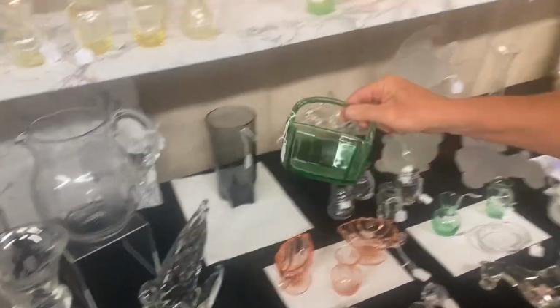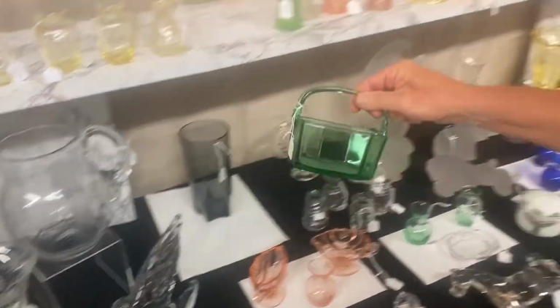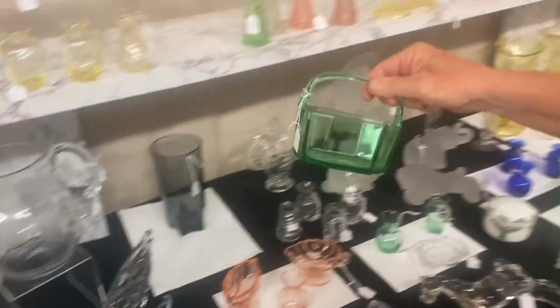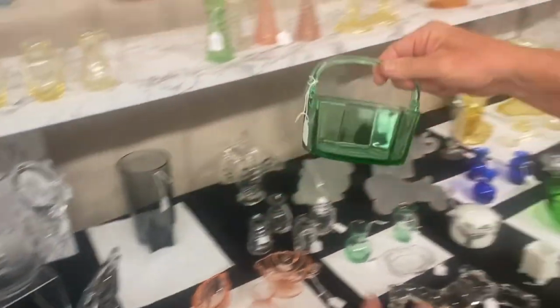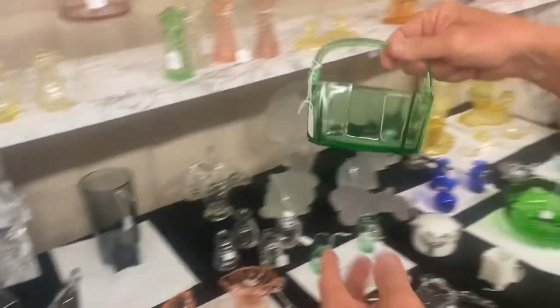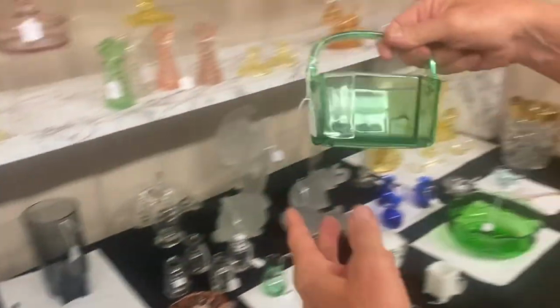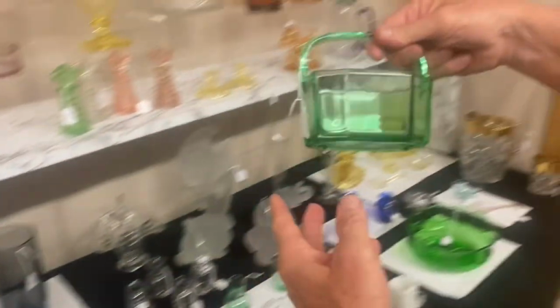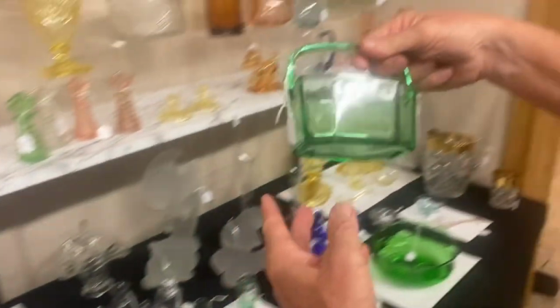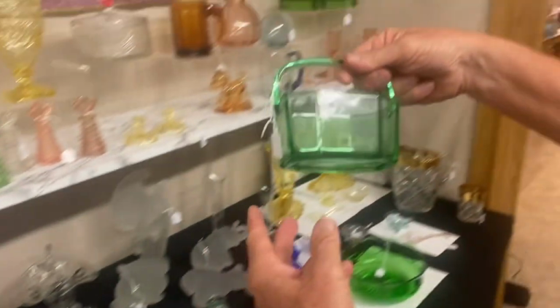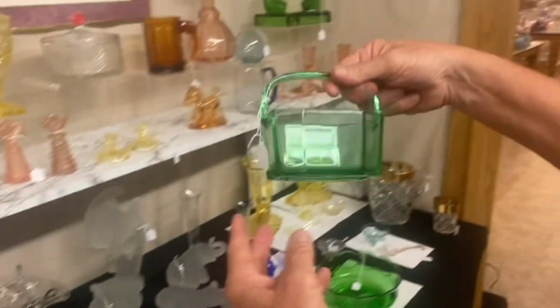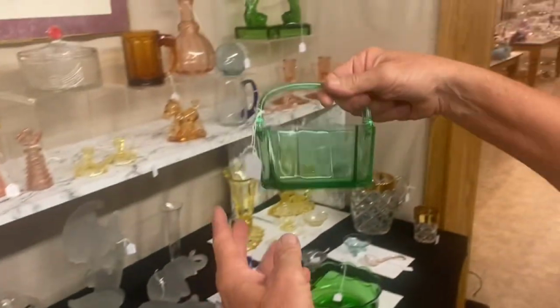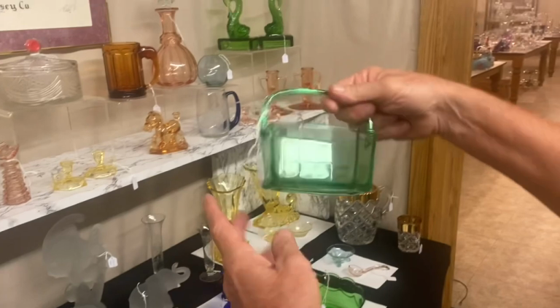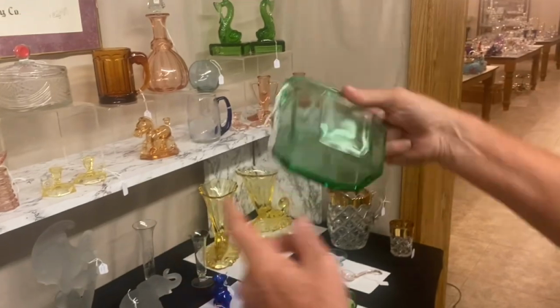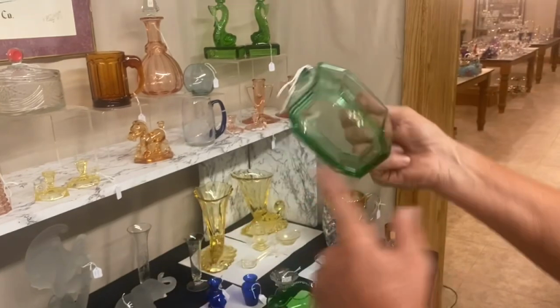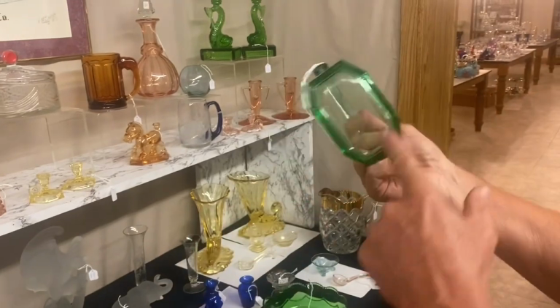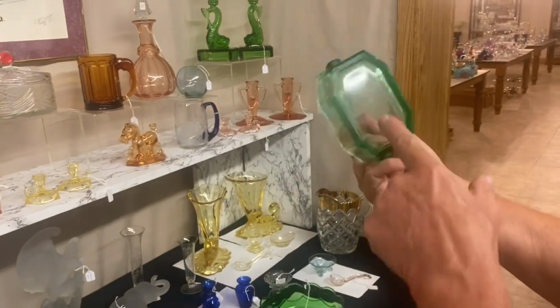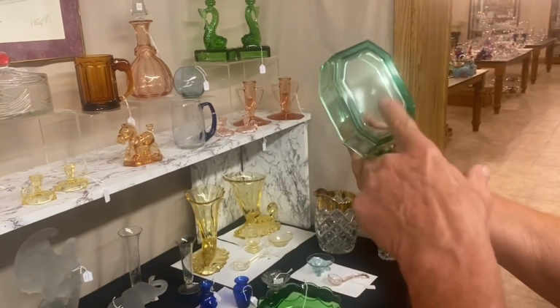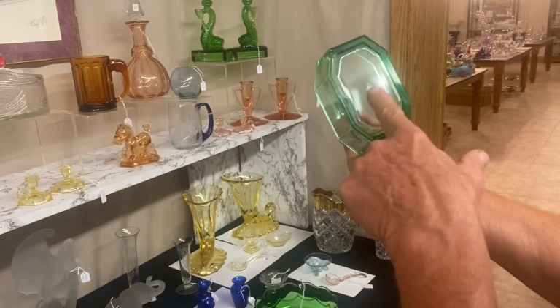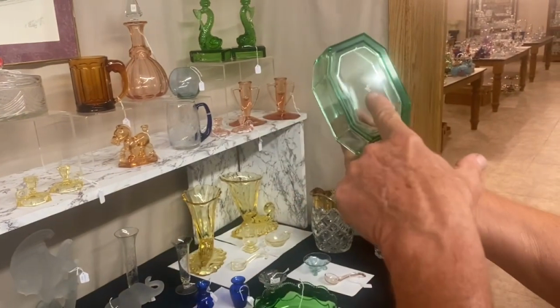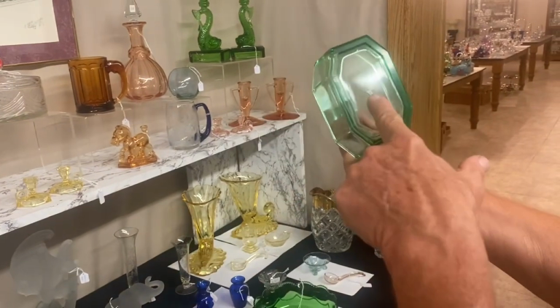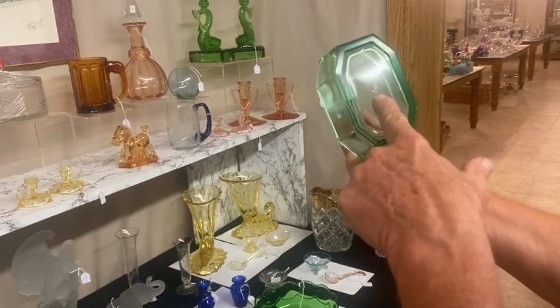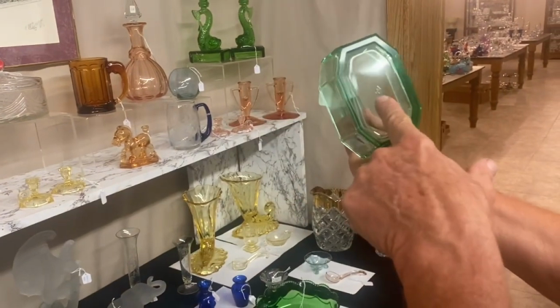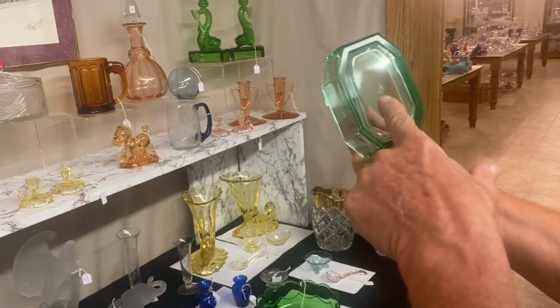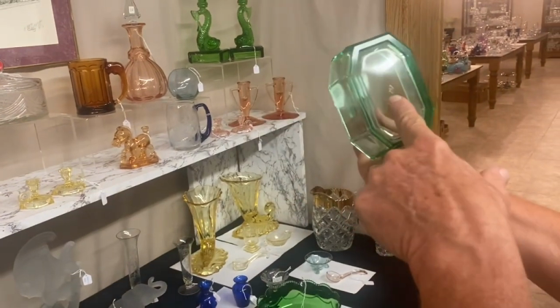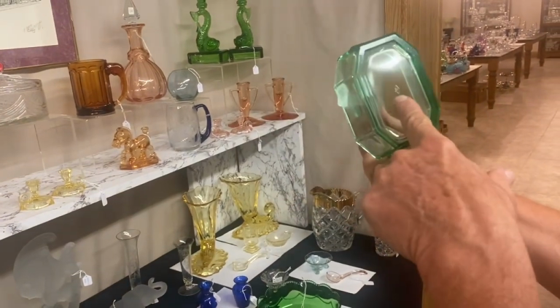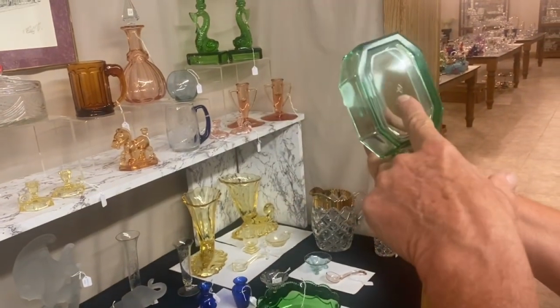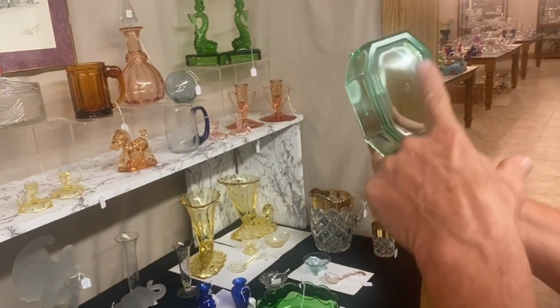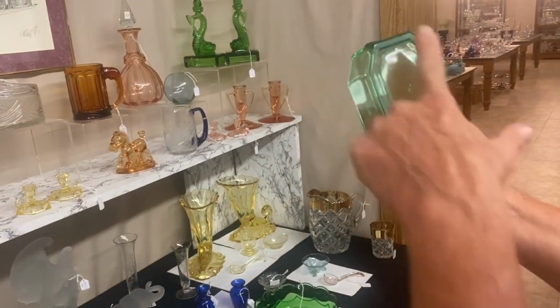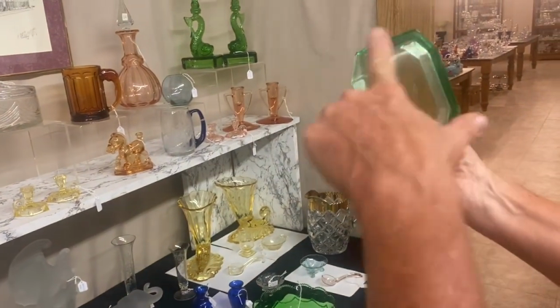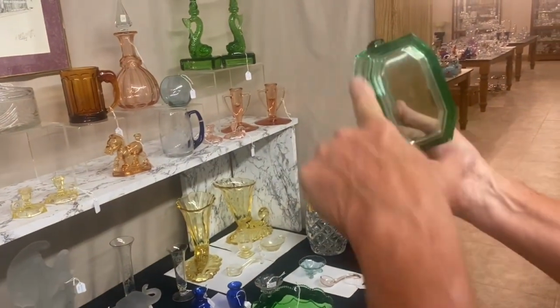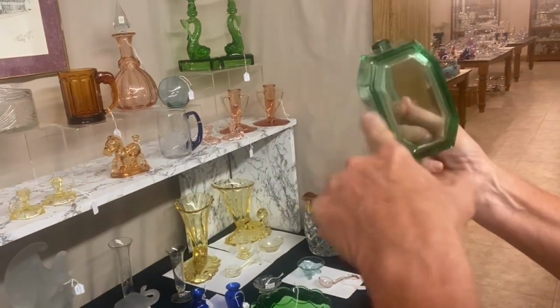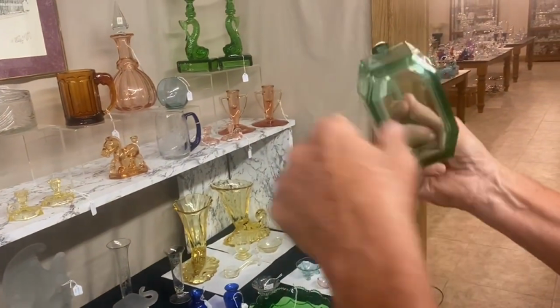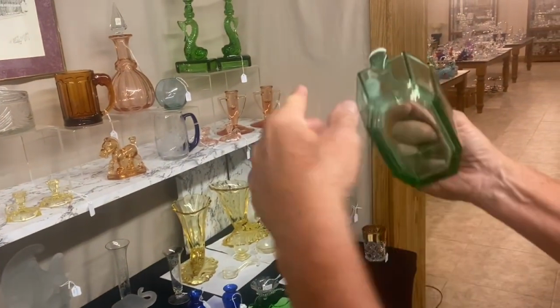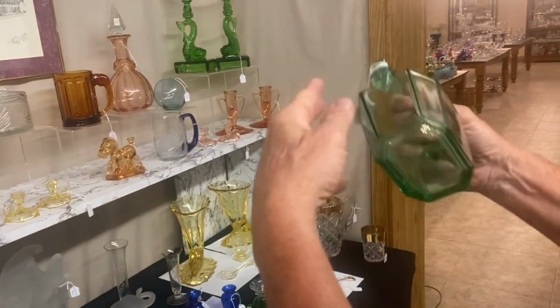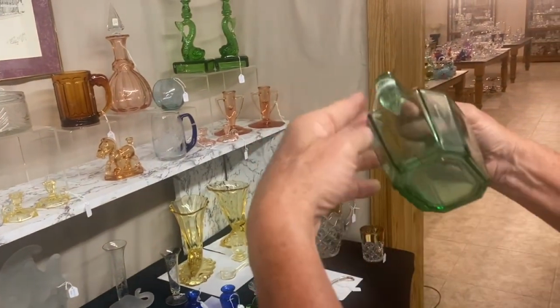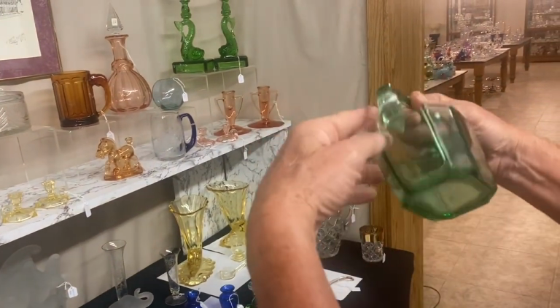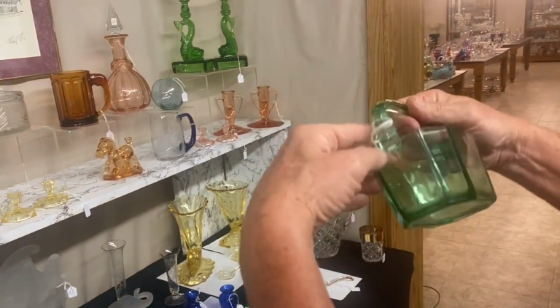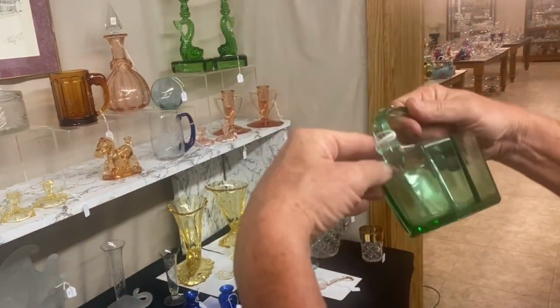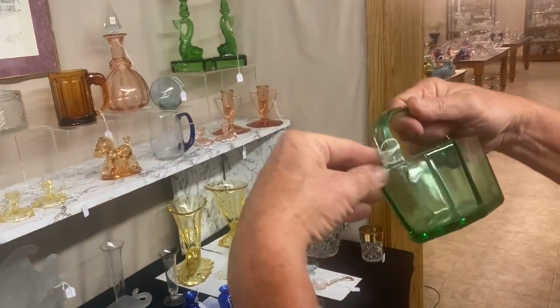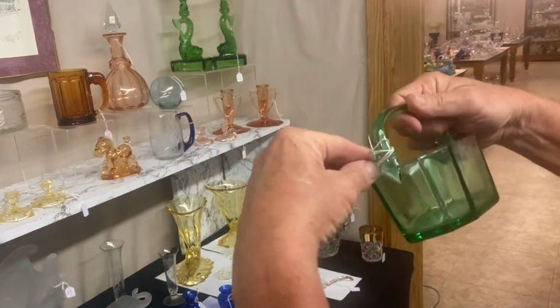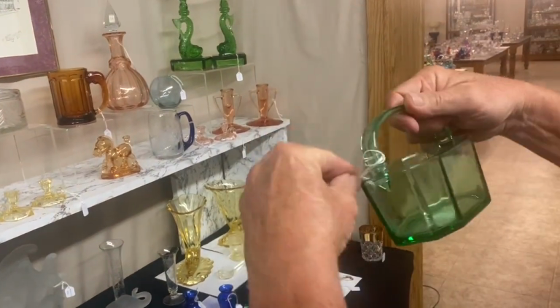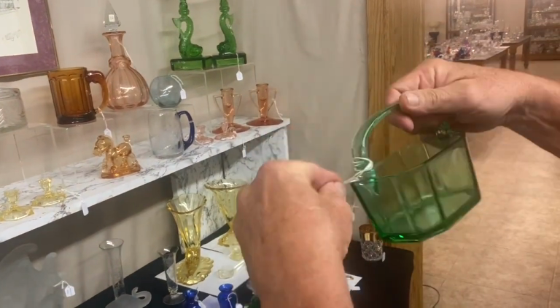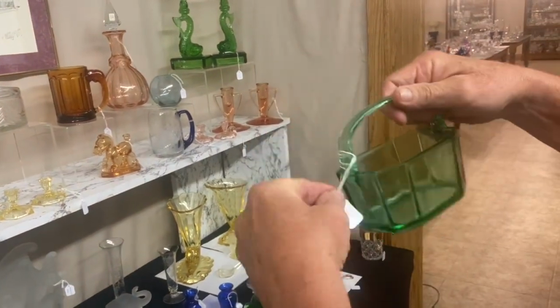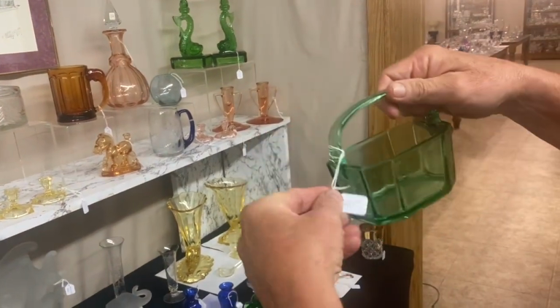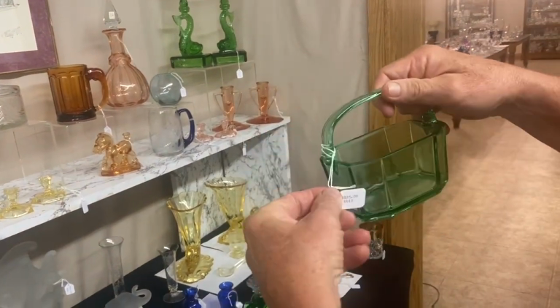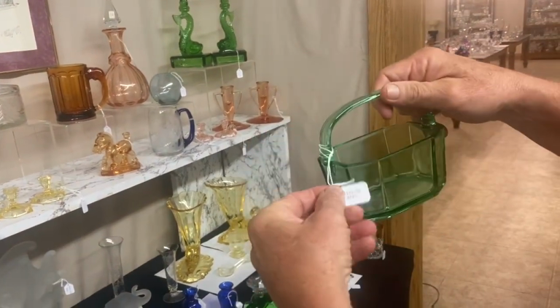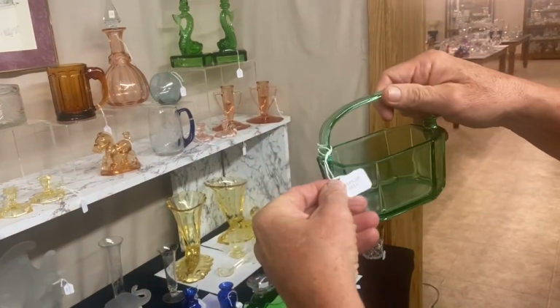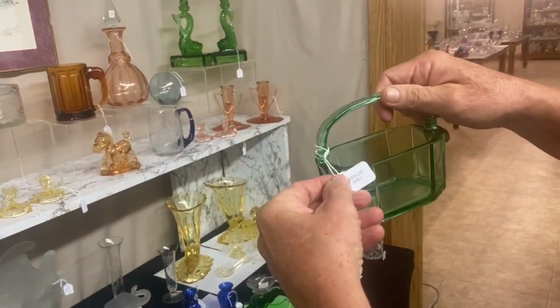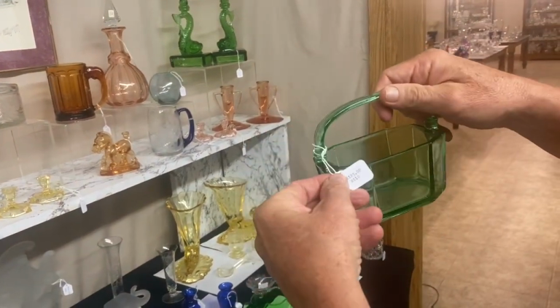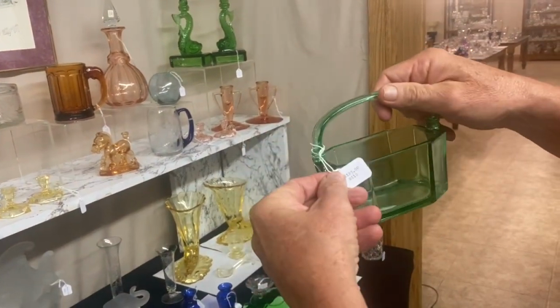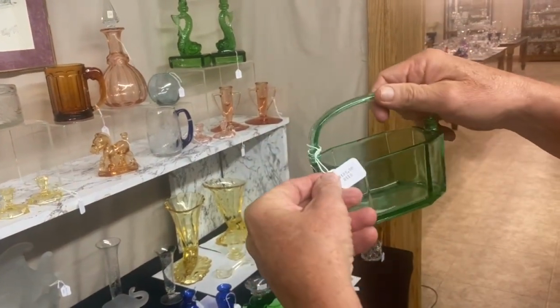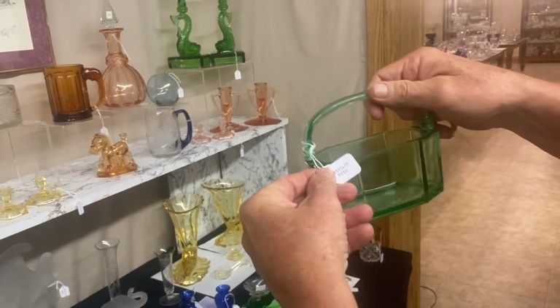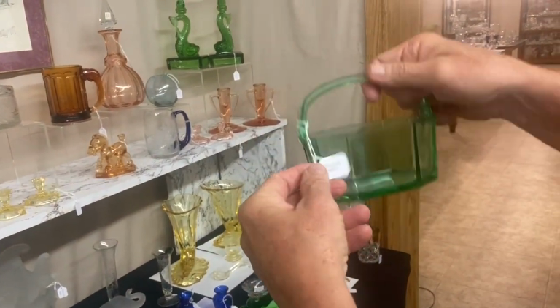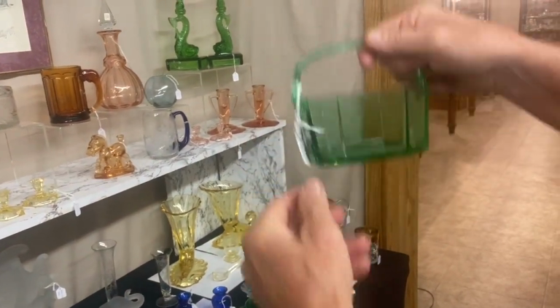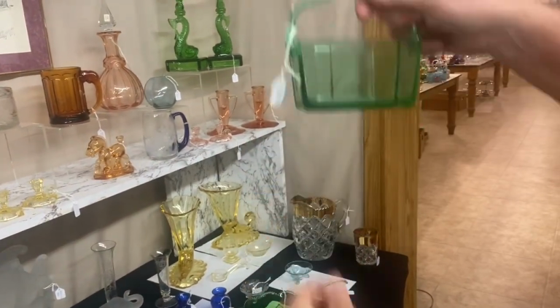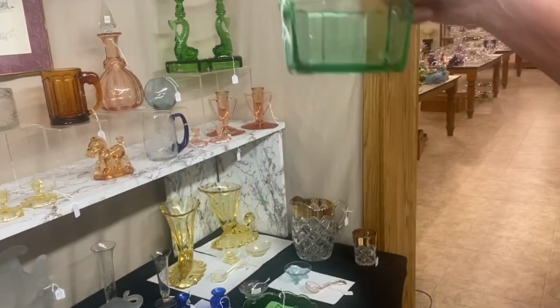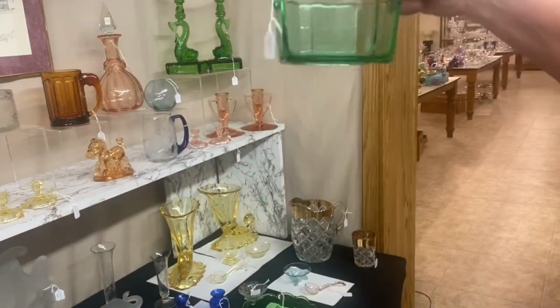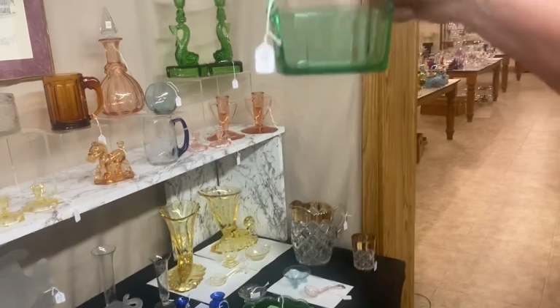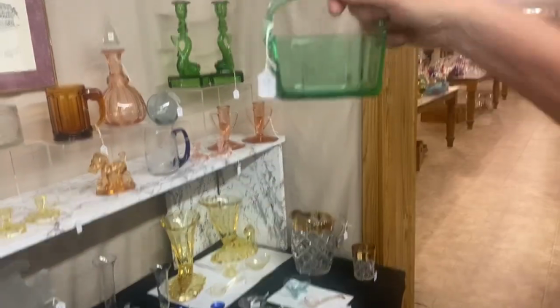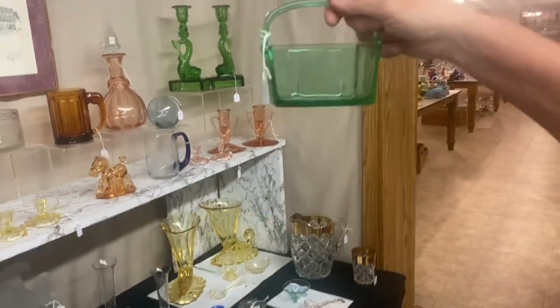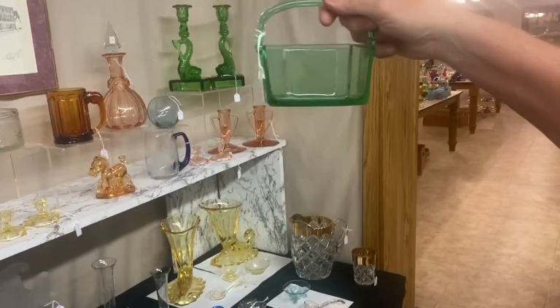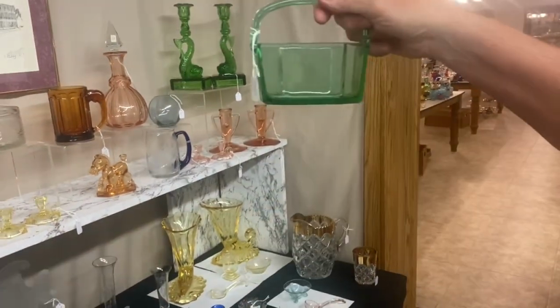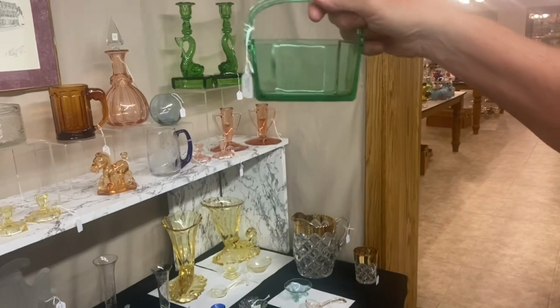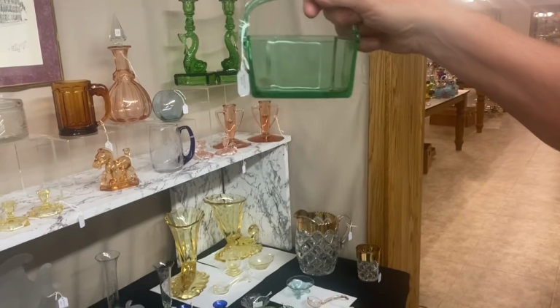Octagon Moongleam basket. Signed in the middle of the bottom, ground bottom, good condition. $125.